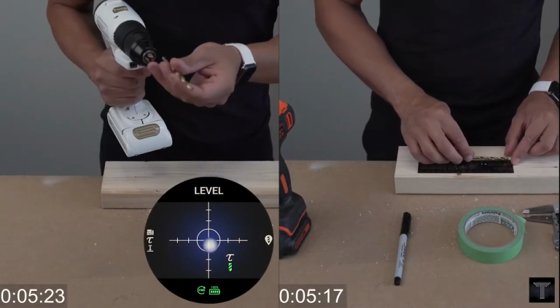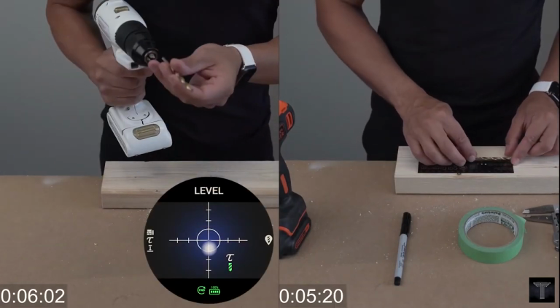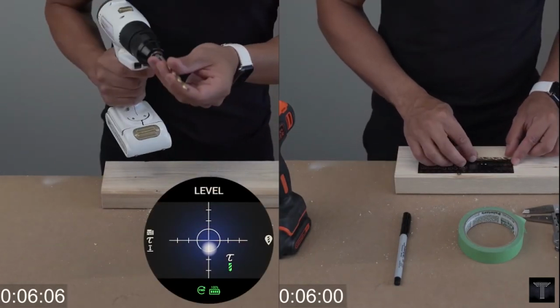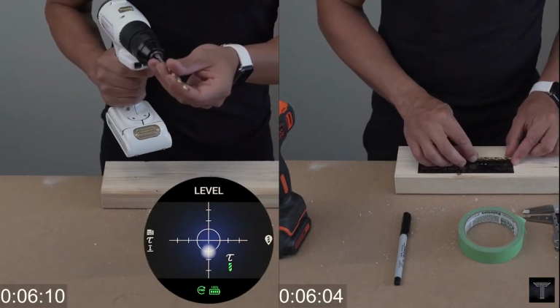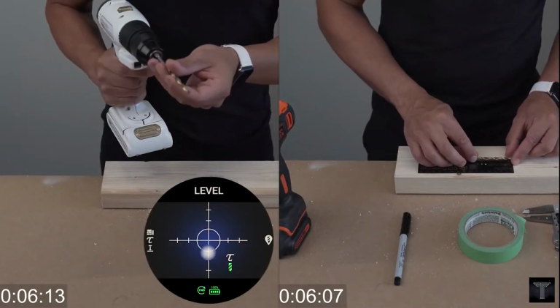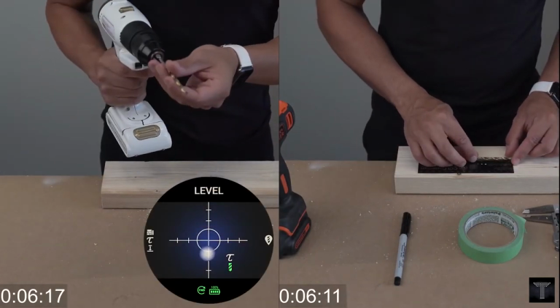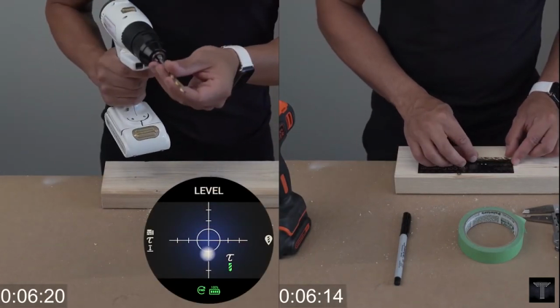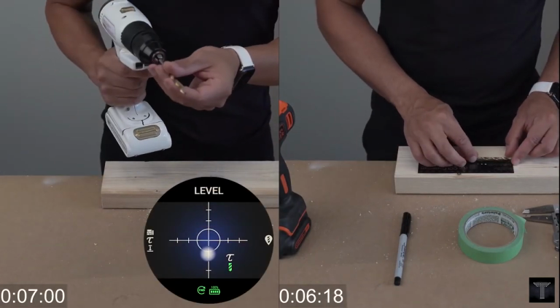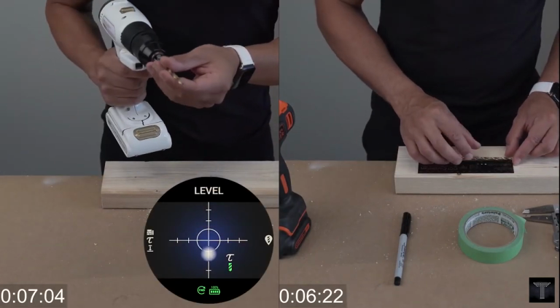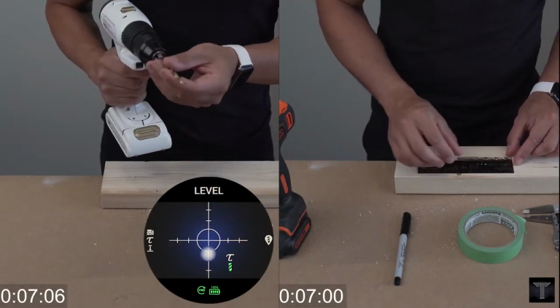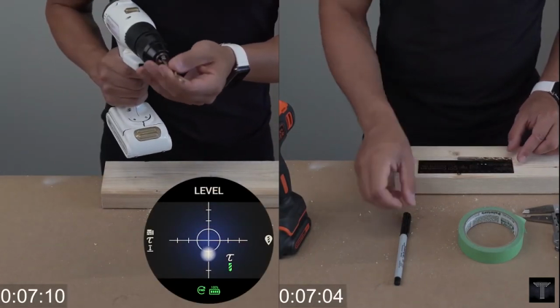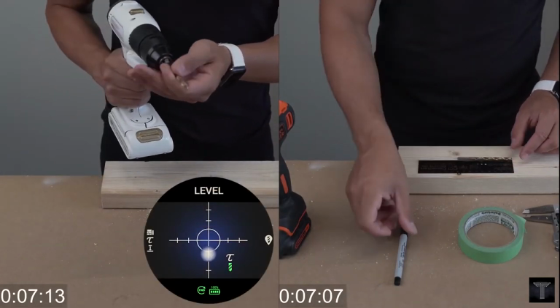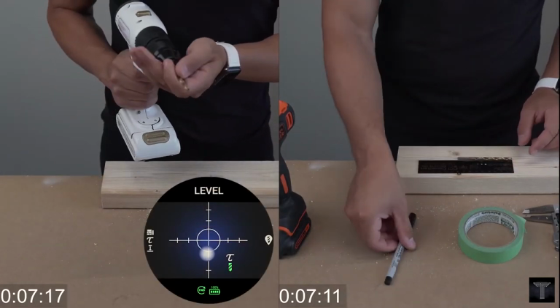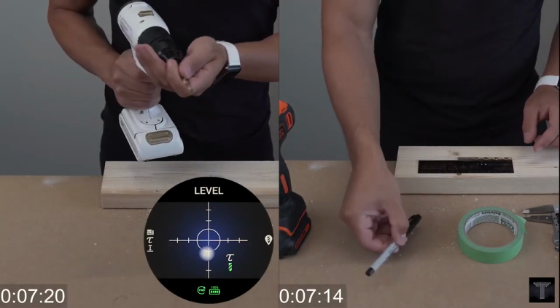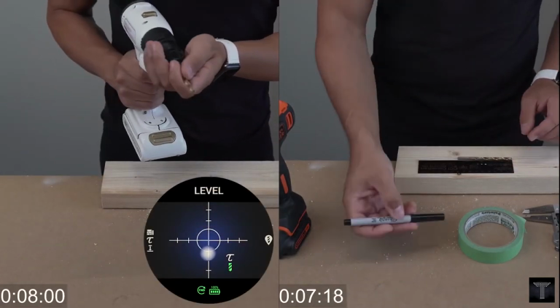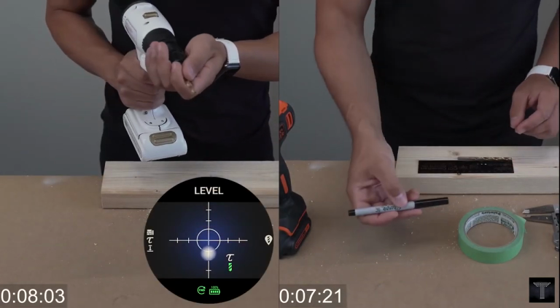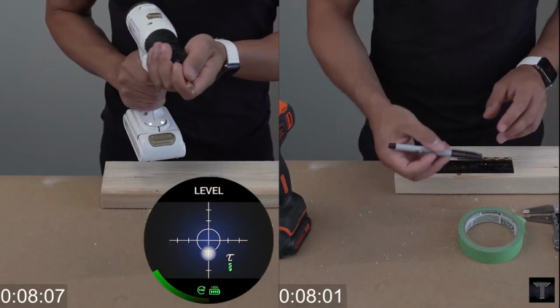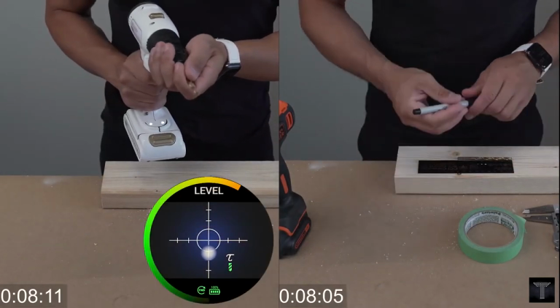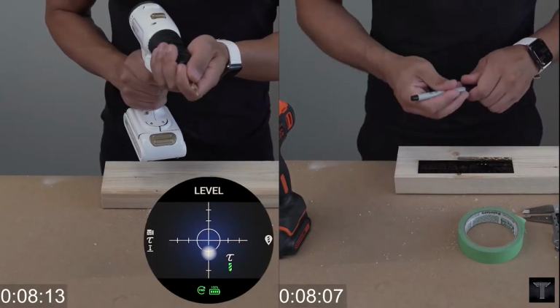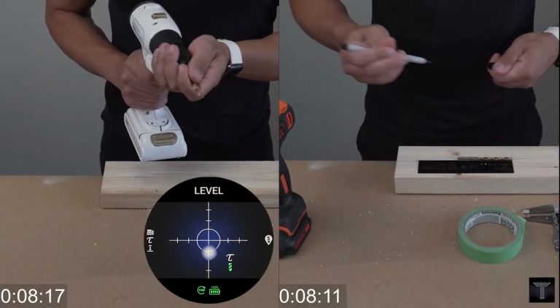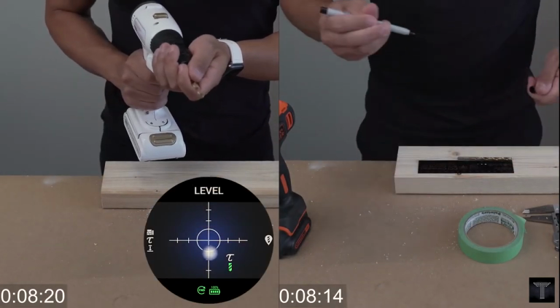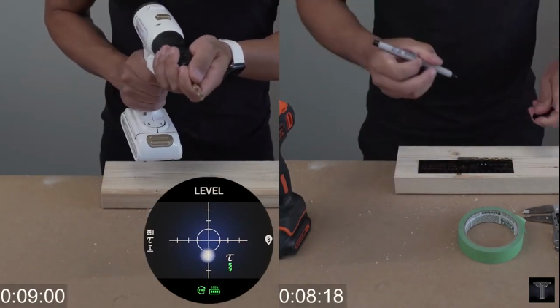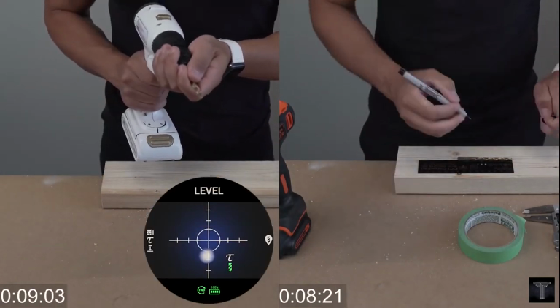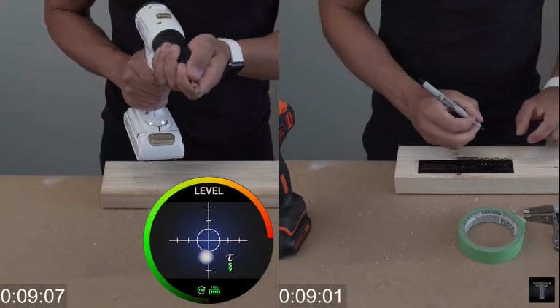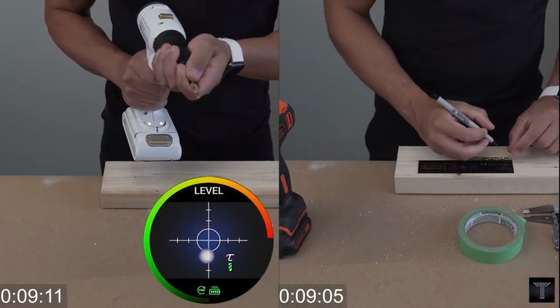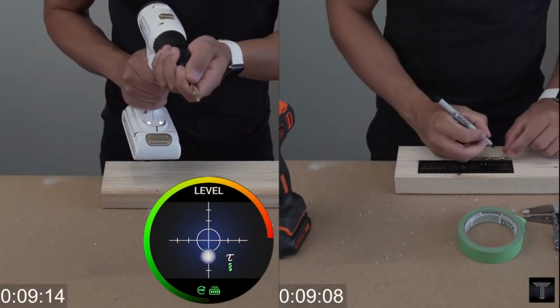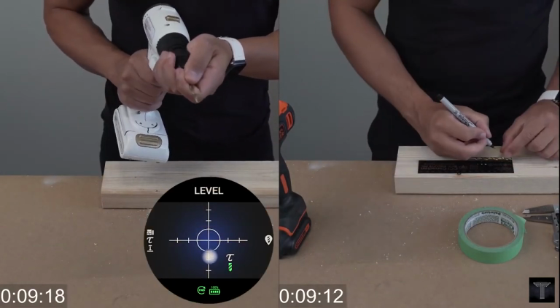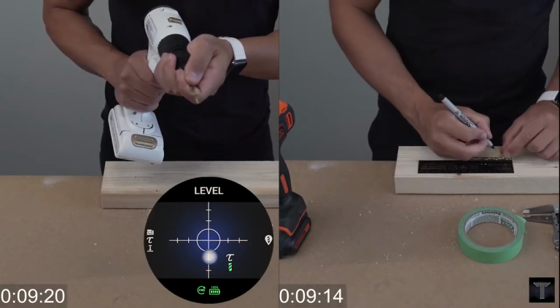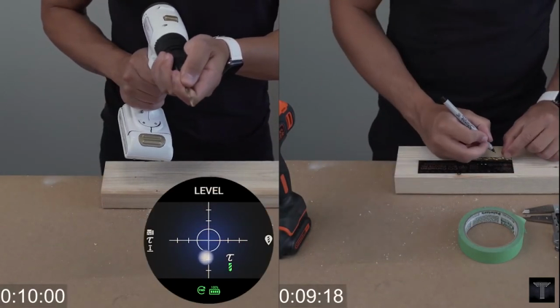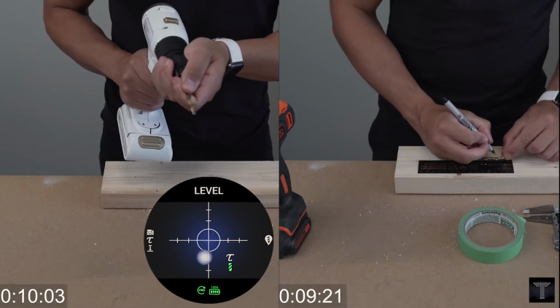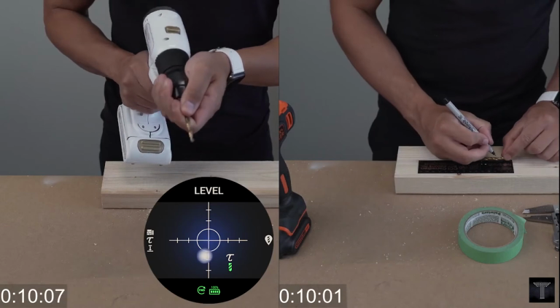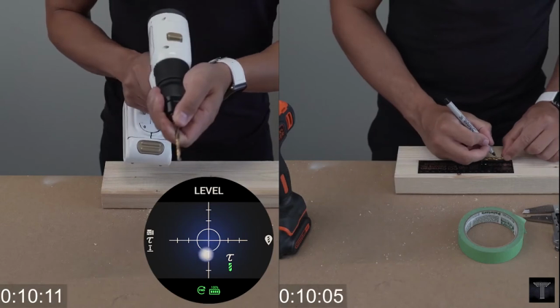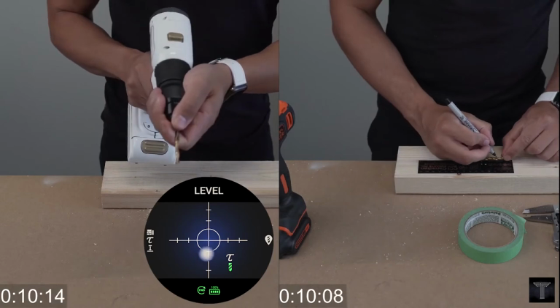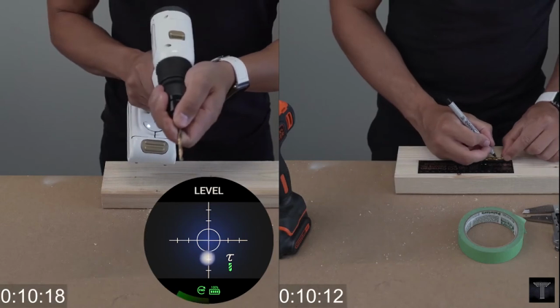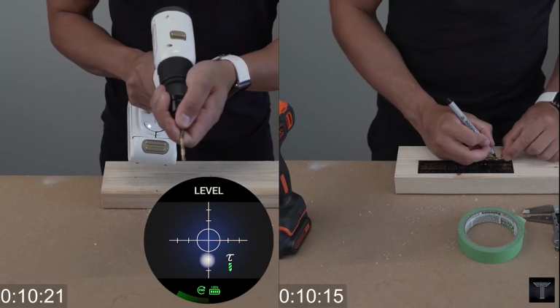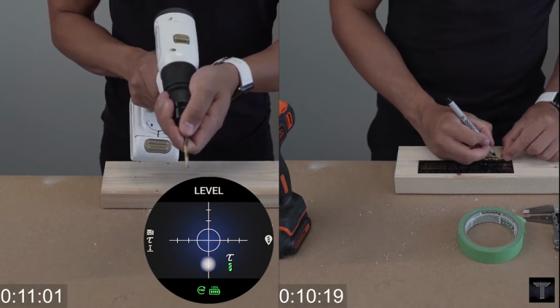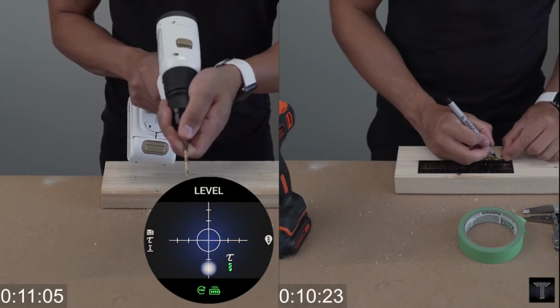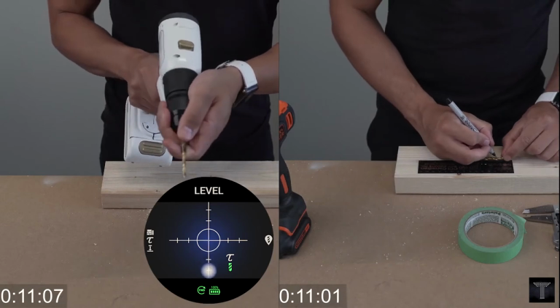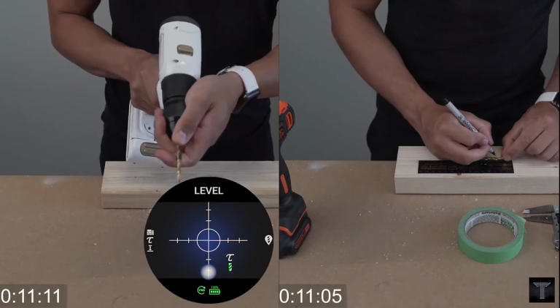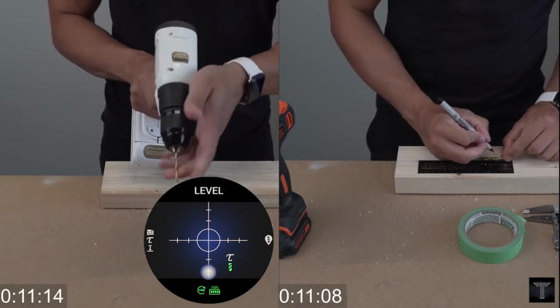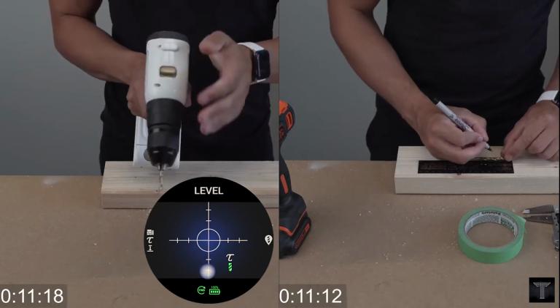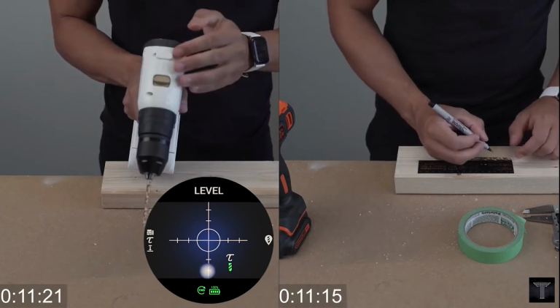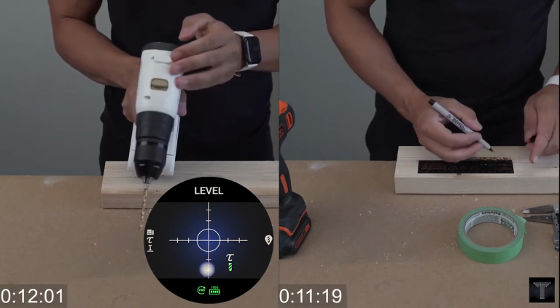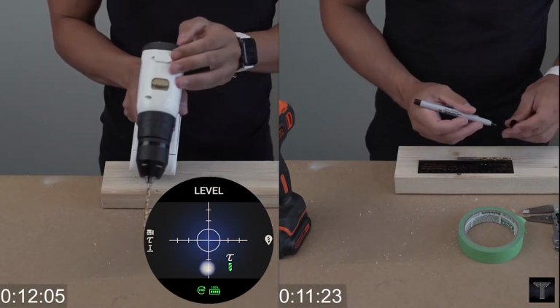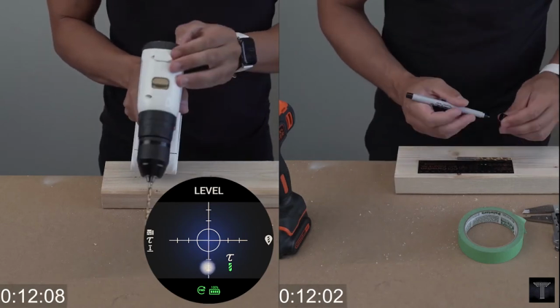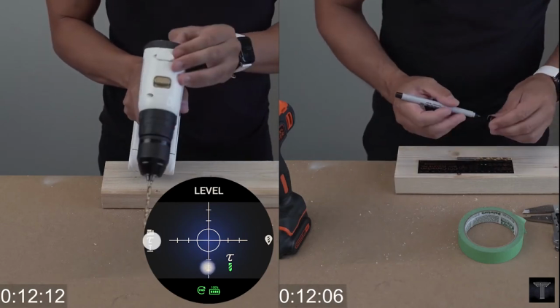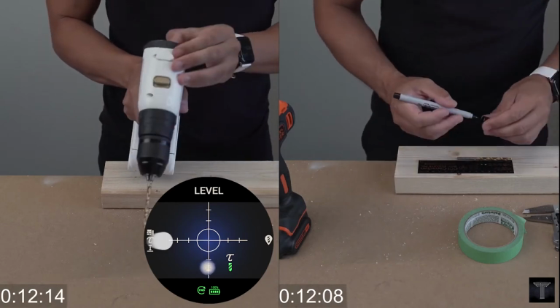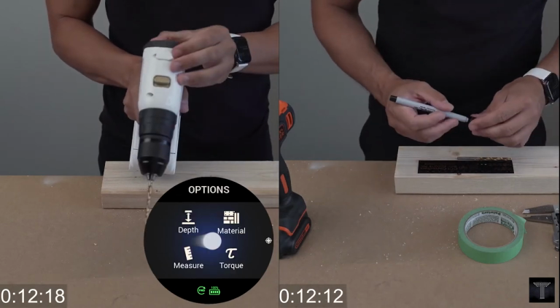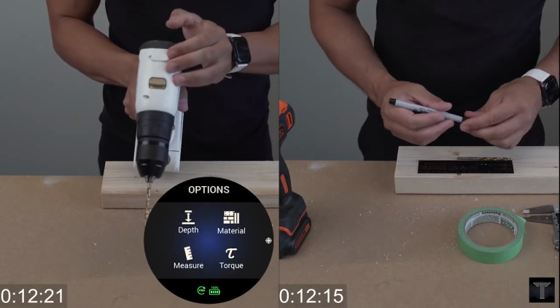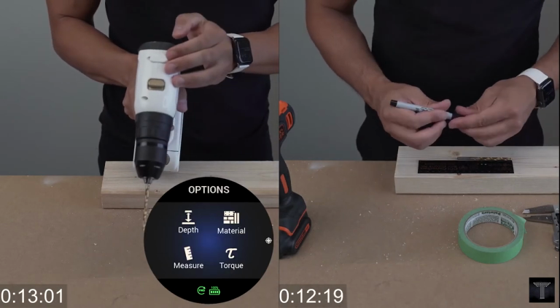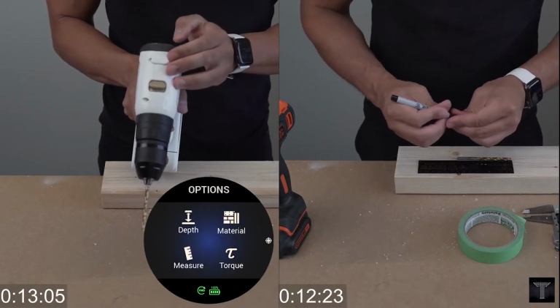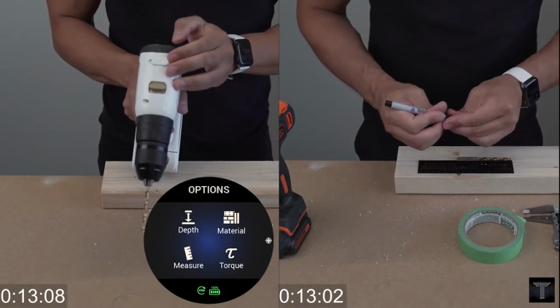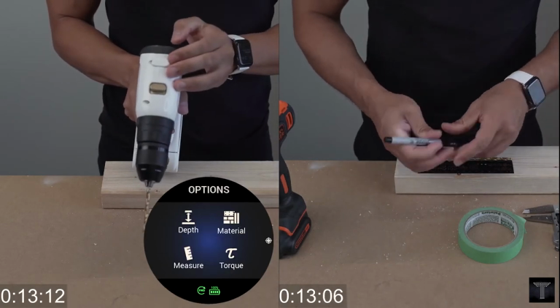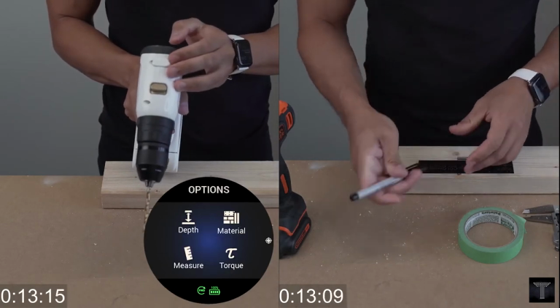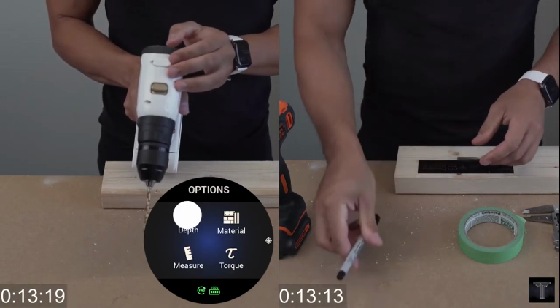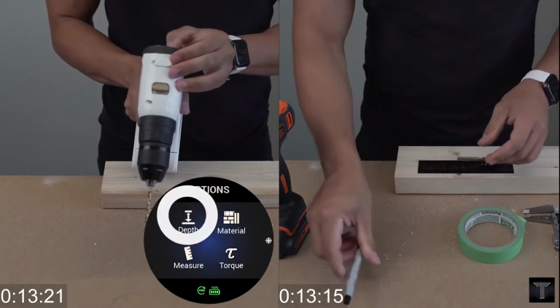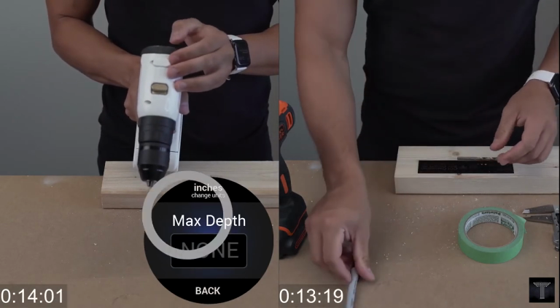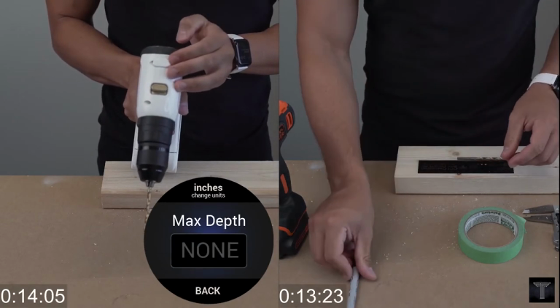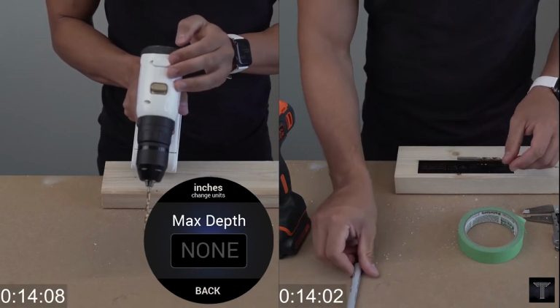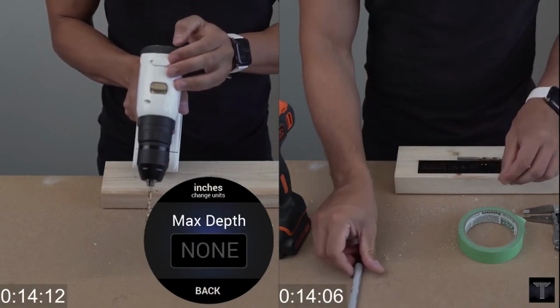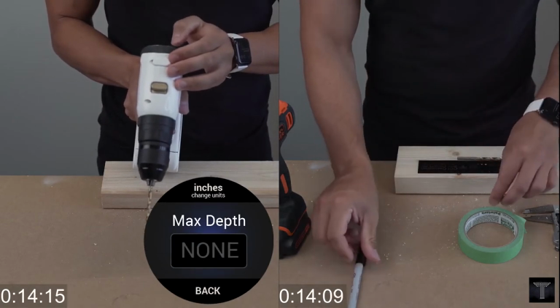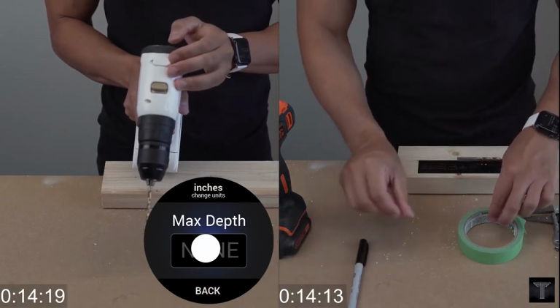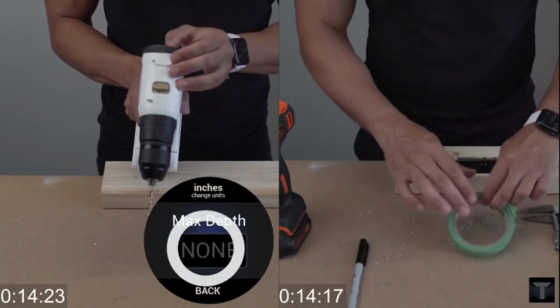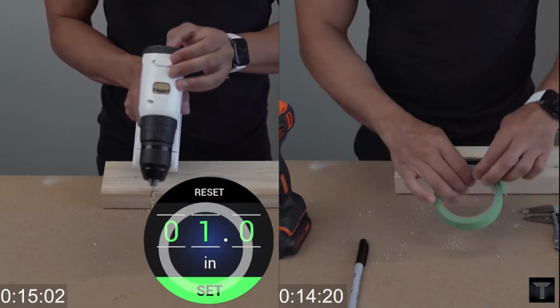Working with the touchscreen display, this feature lets users track the drill's height above the surface and its depth inside.